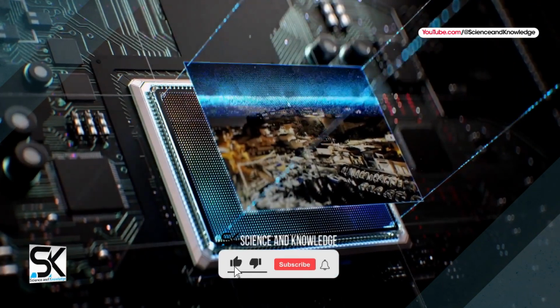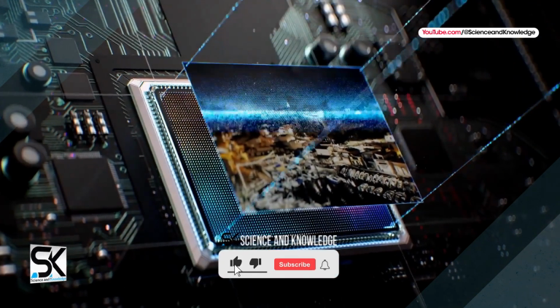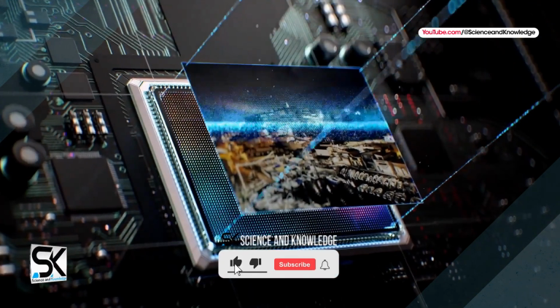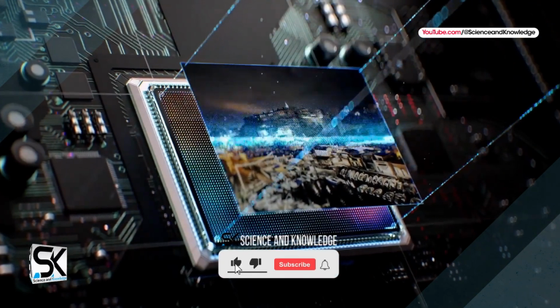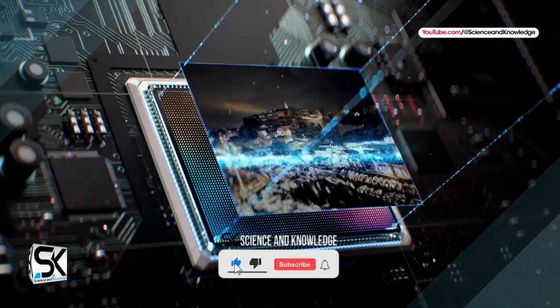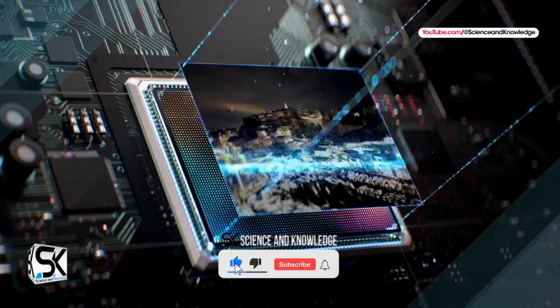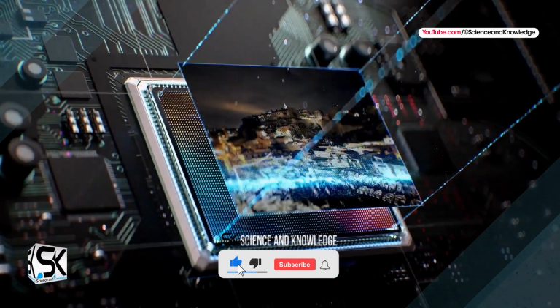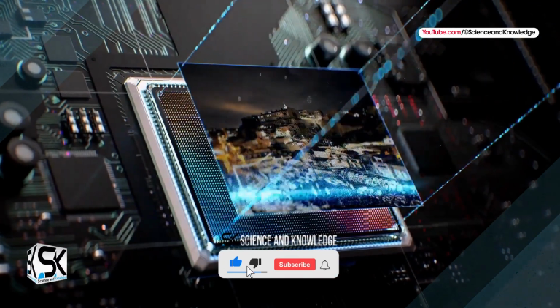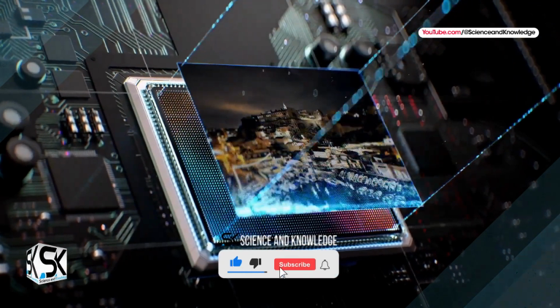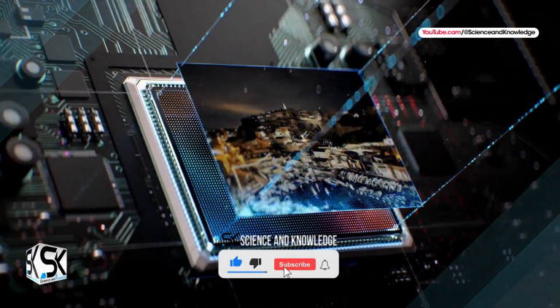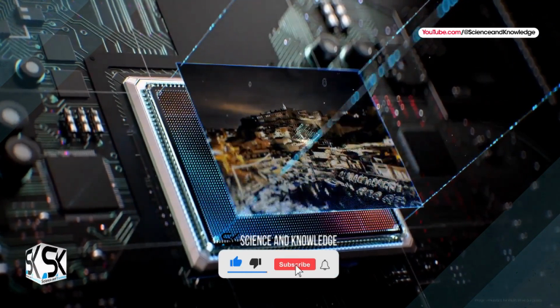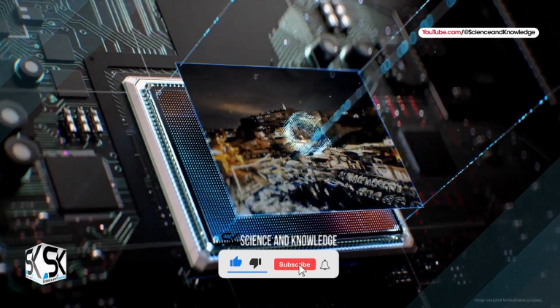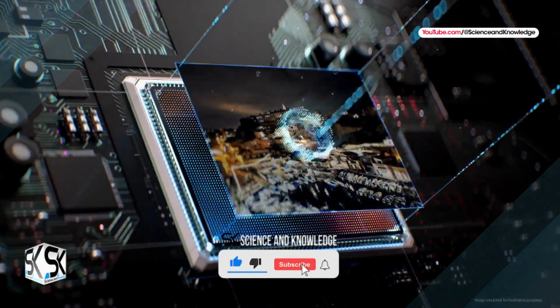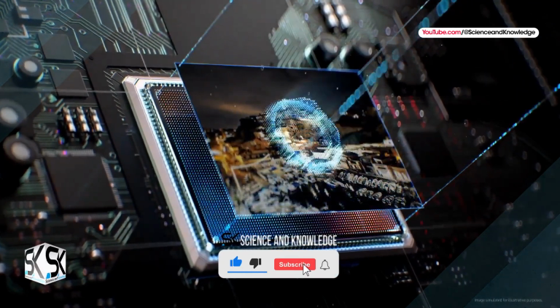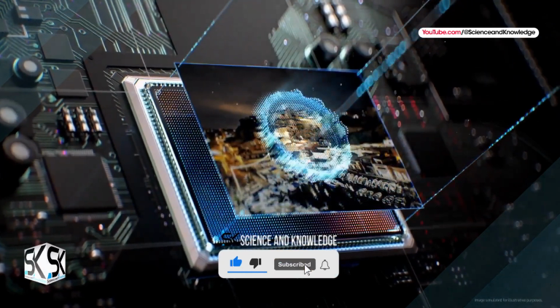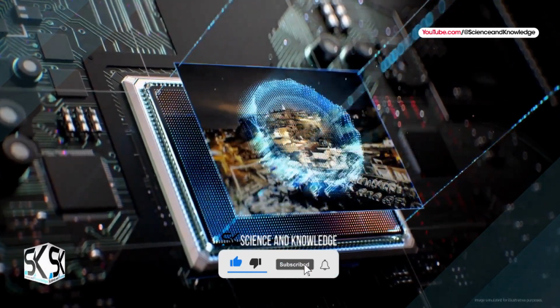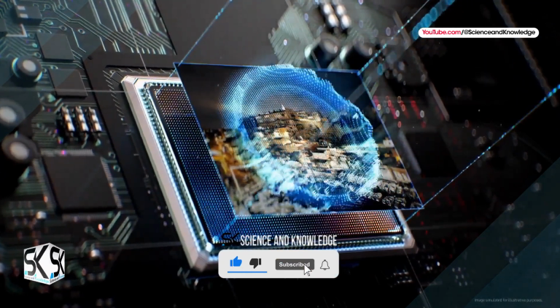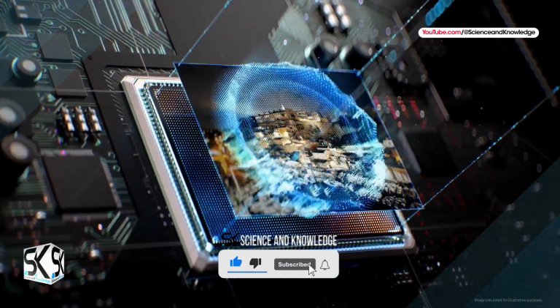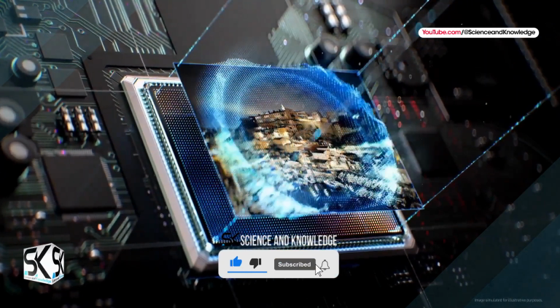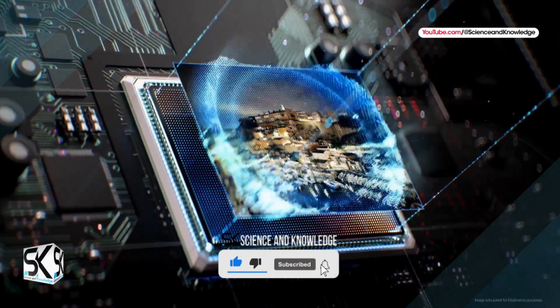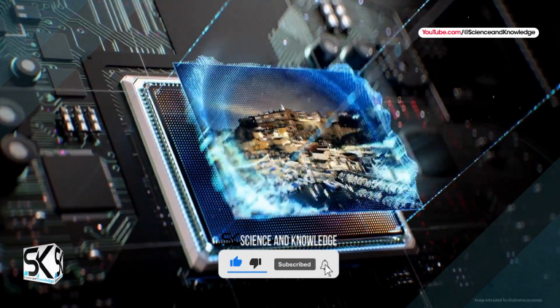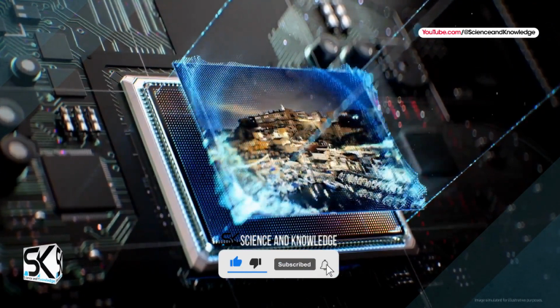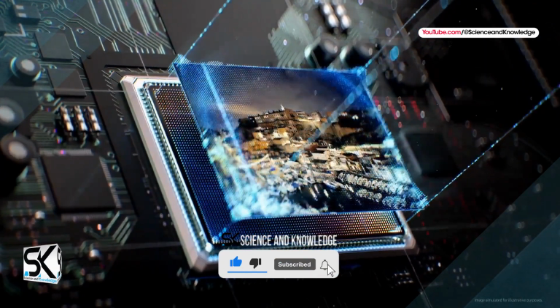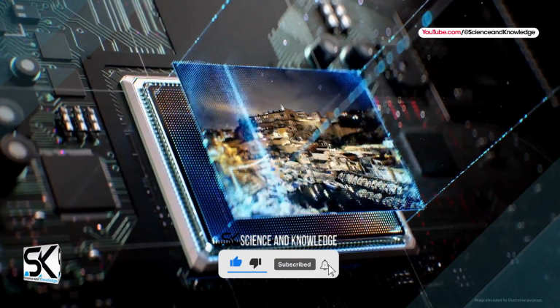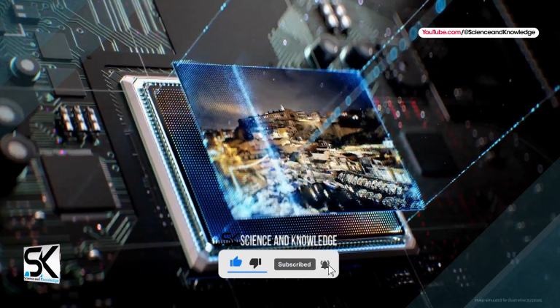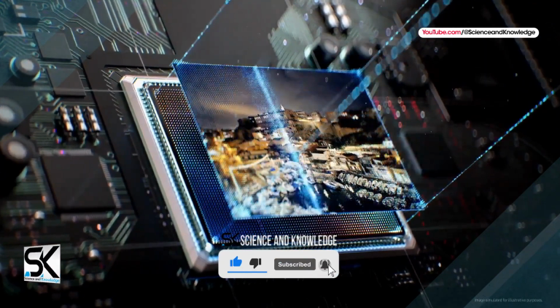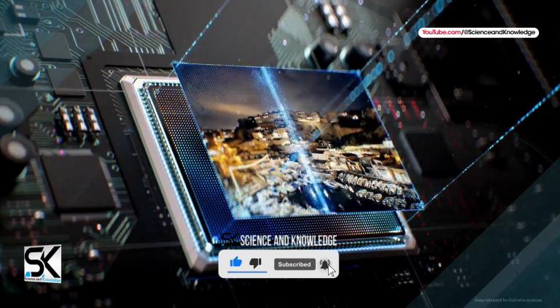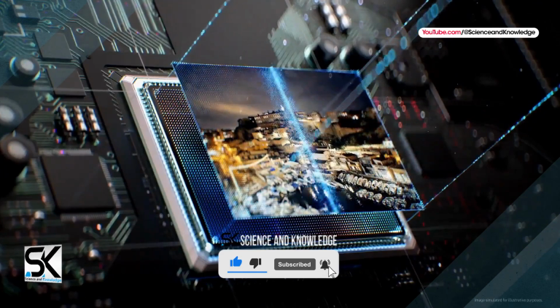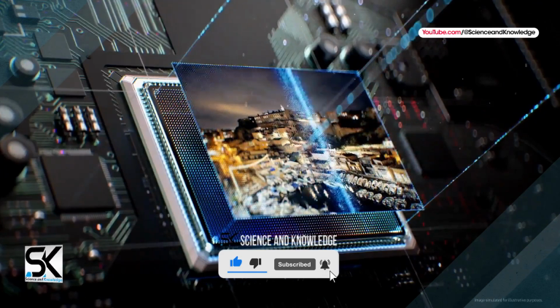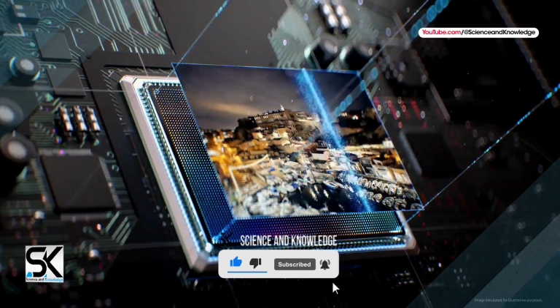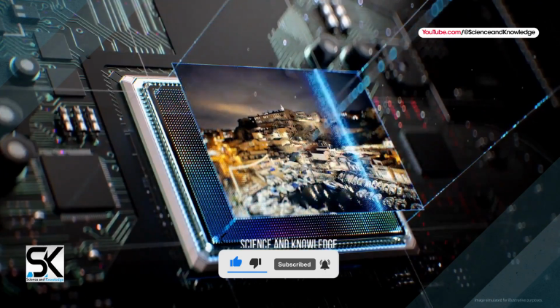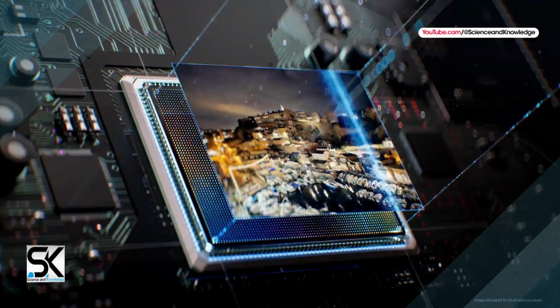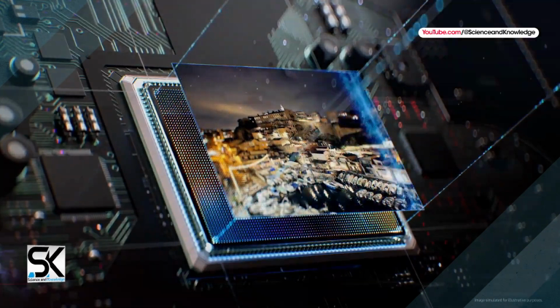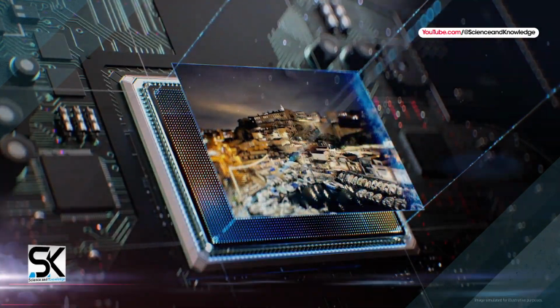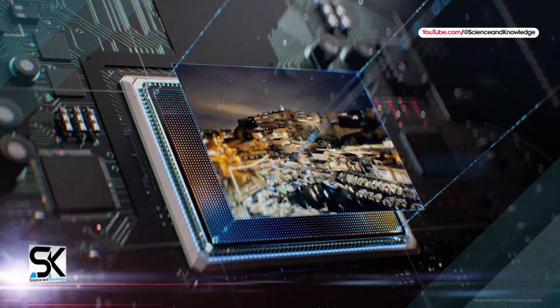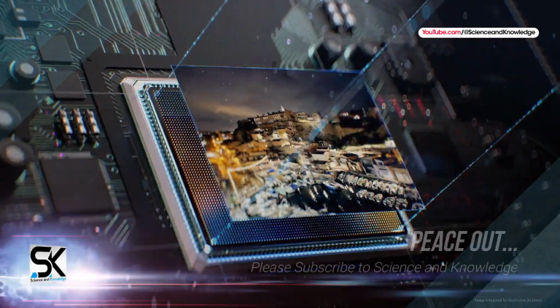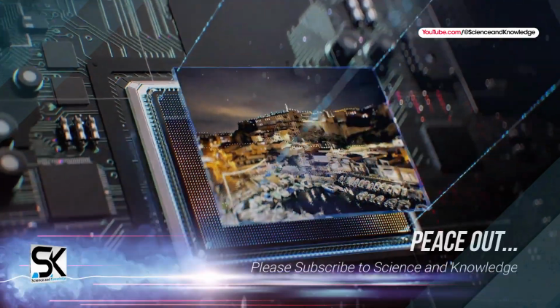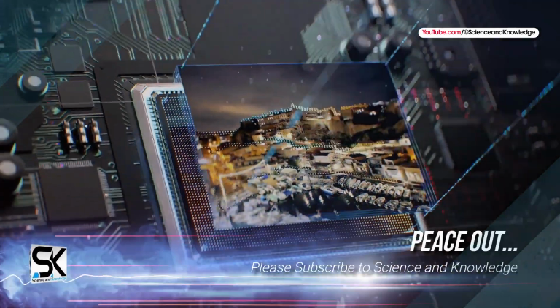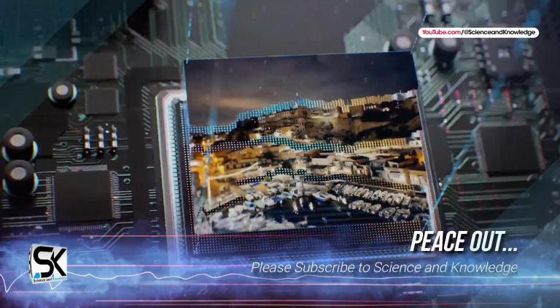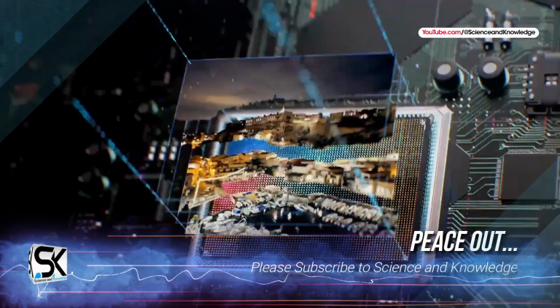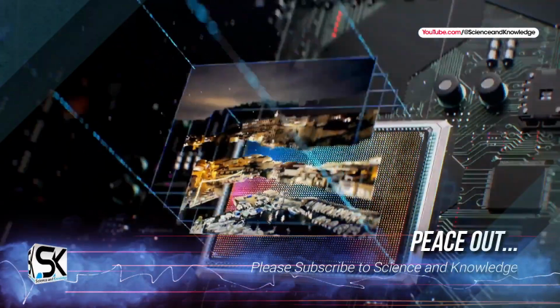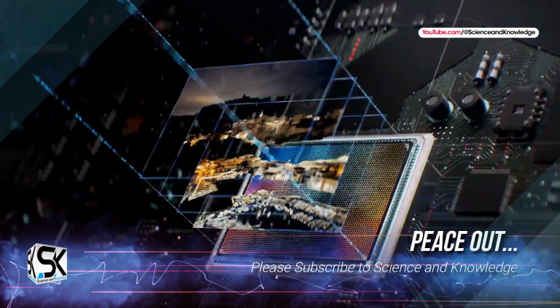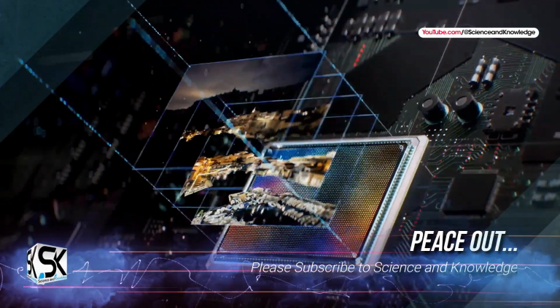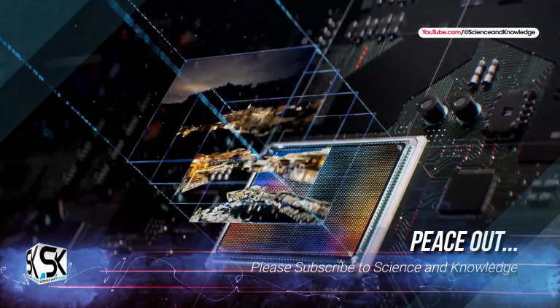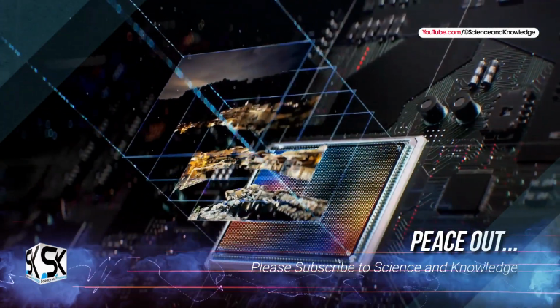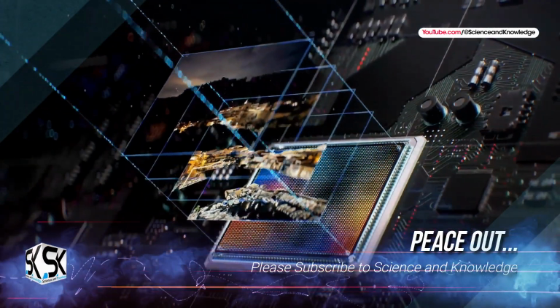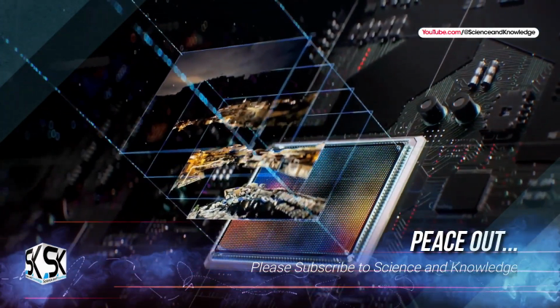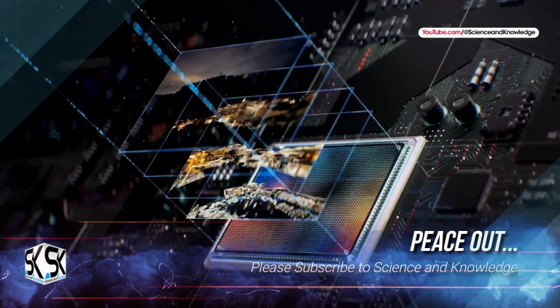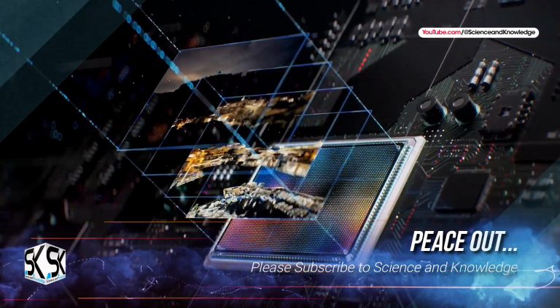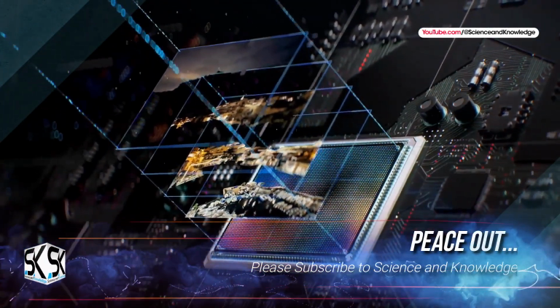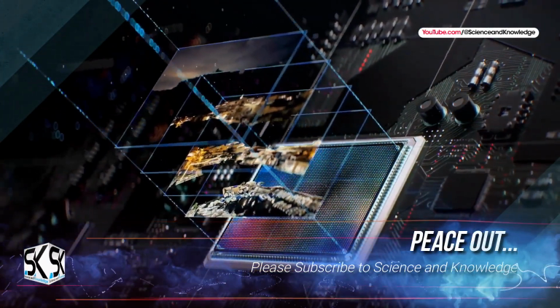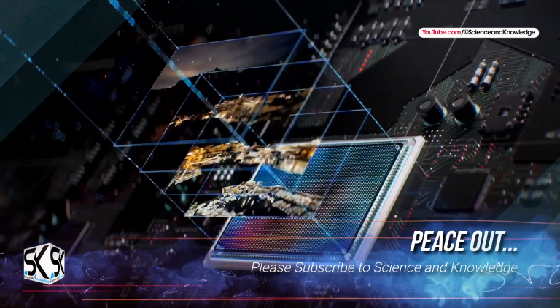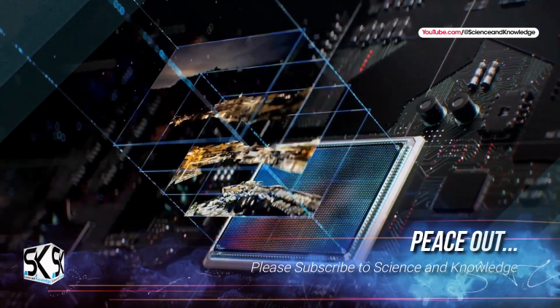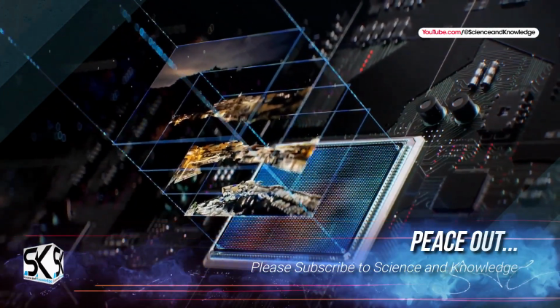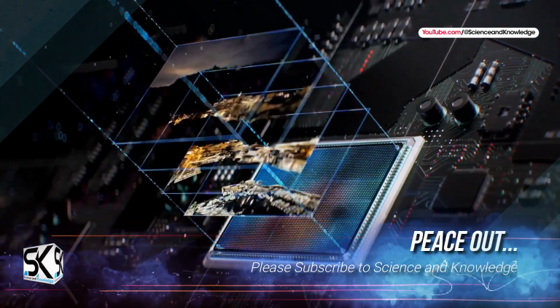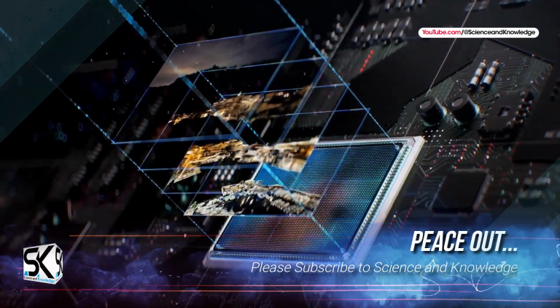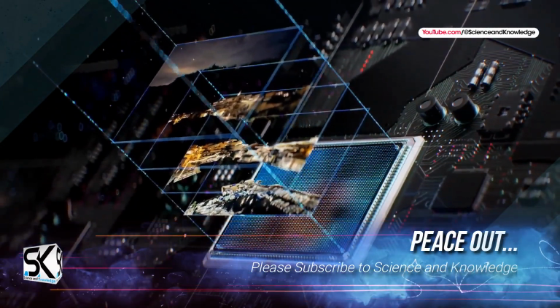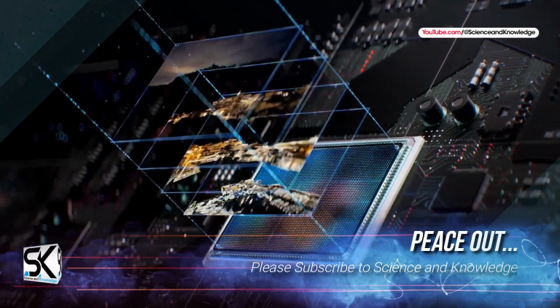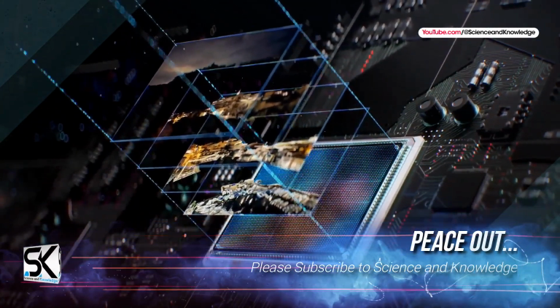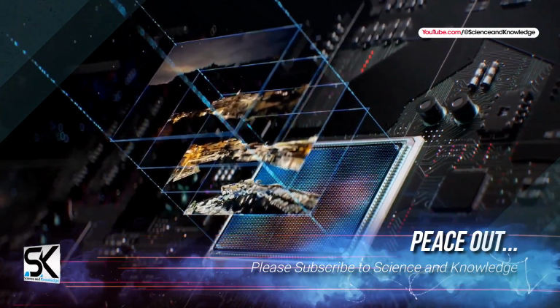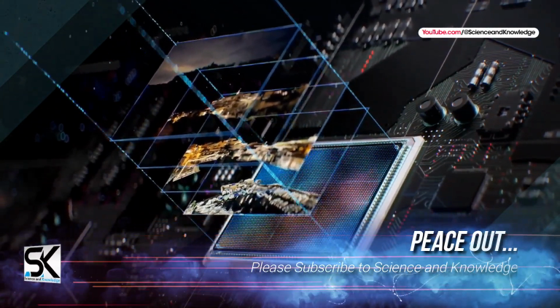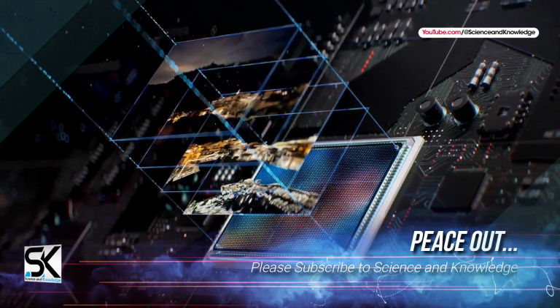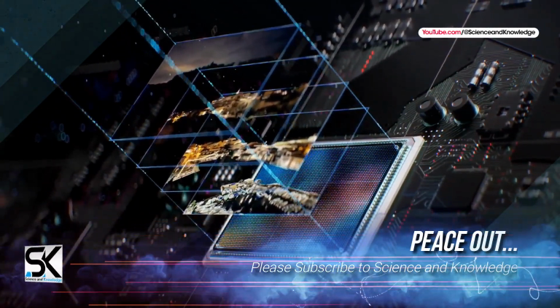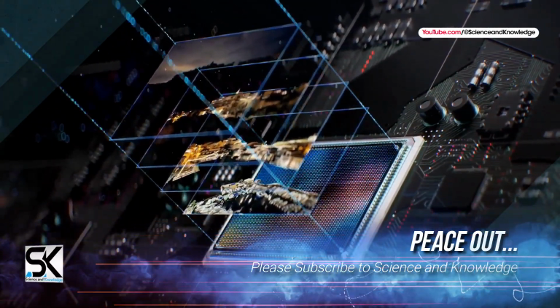That's it for now. For more updates, please subscribe to our channel, Science & Knowledge. Until the next video, take care of yourself — peace out.